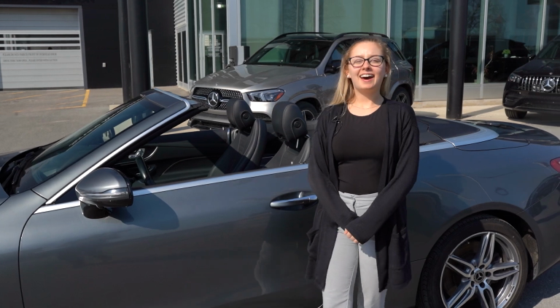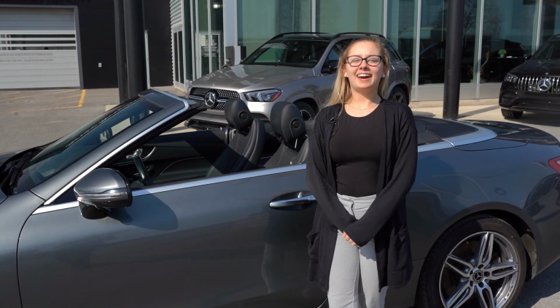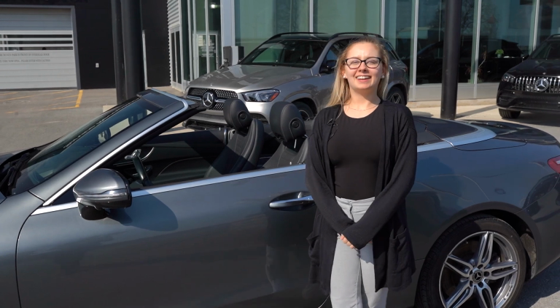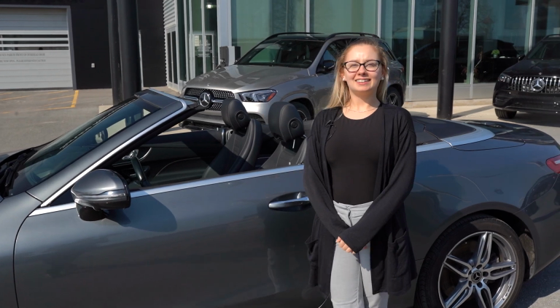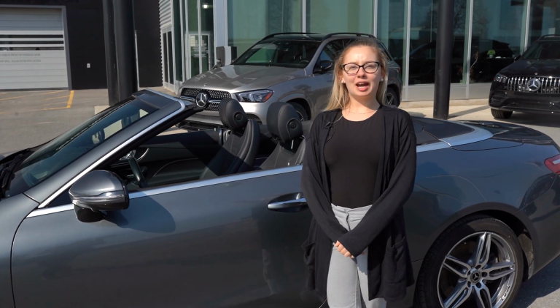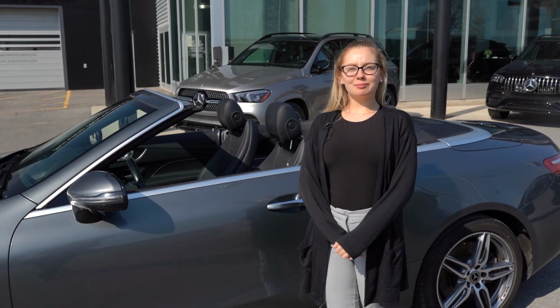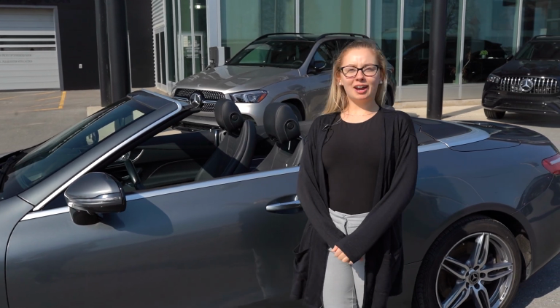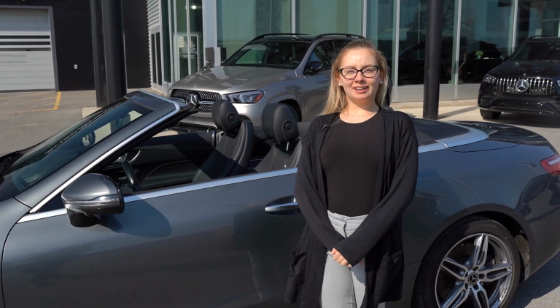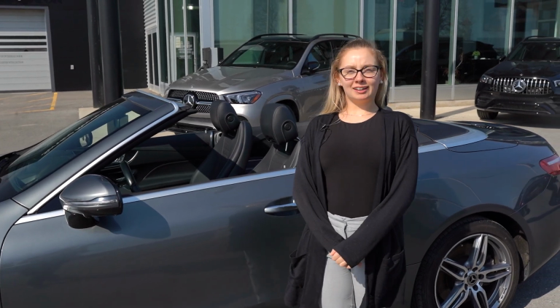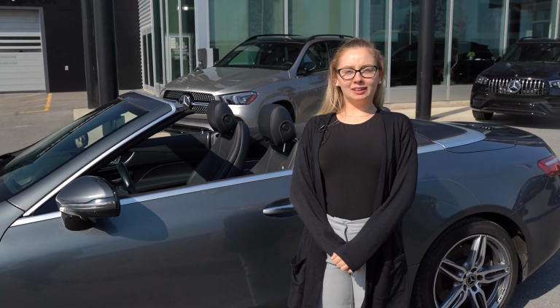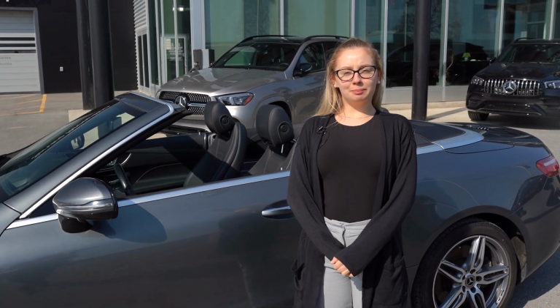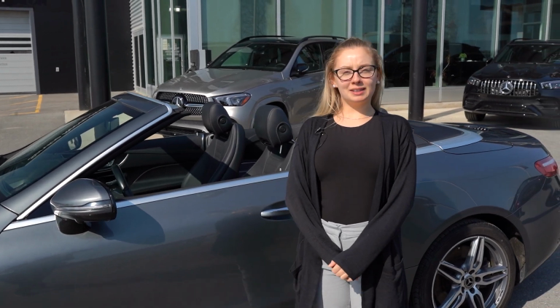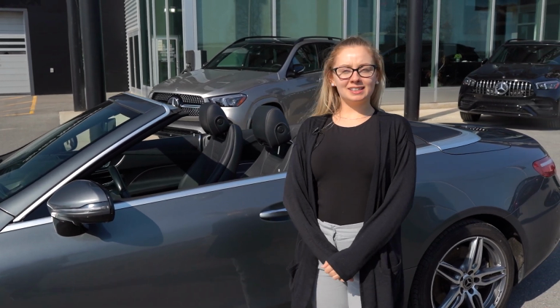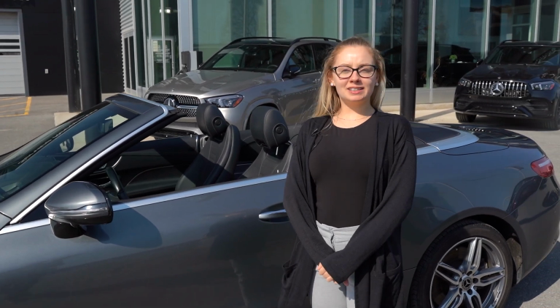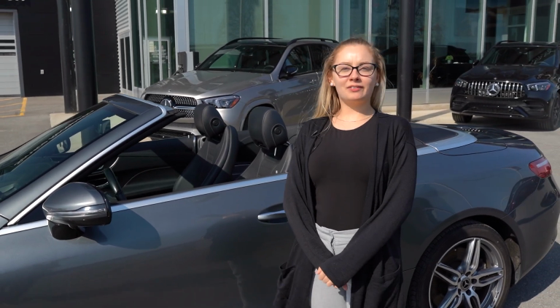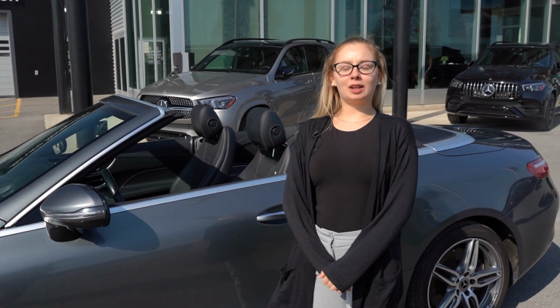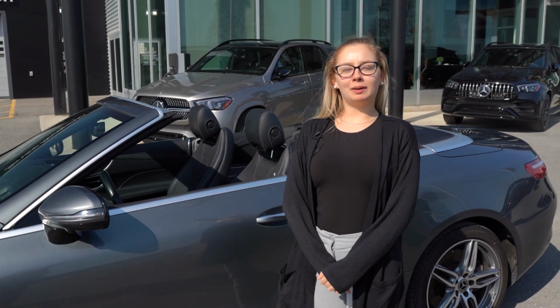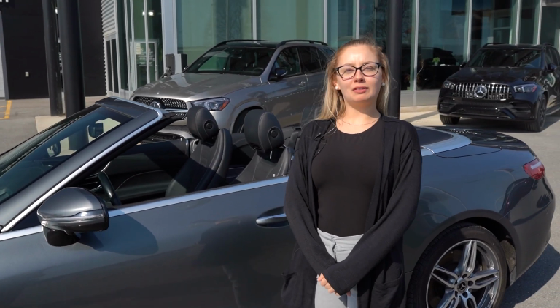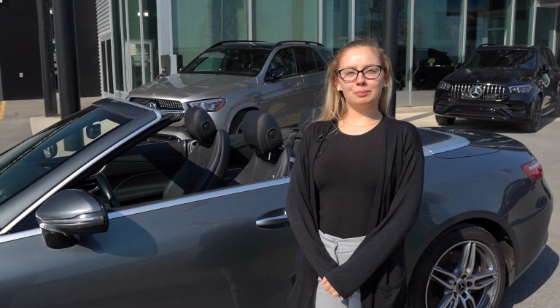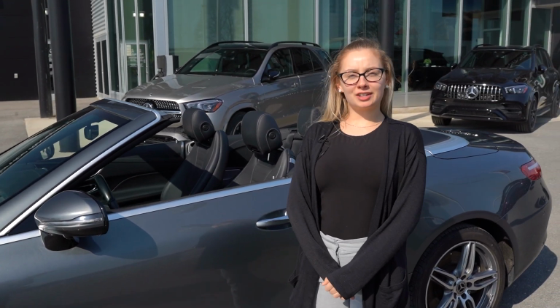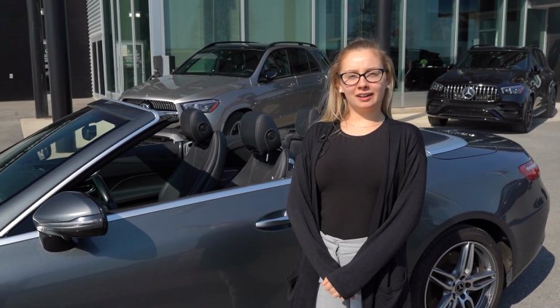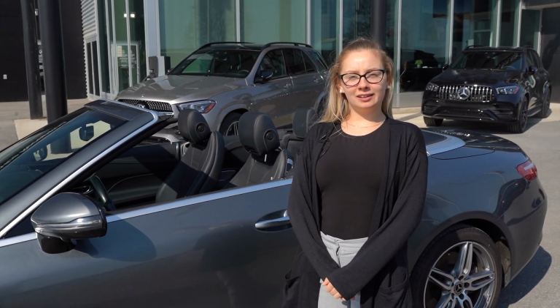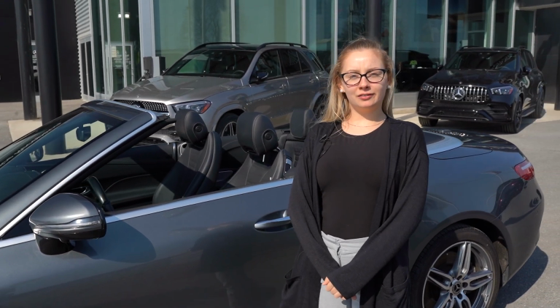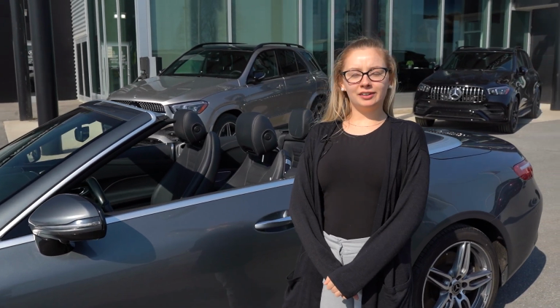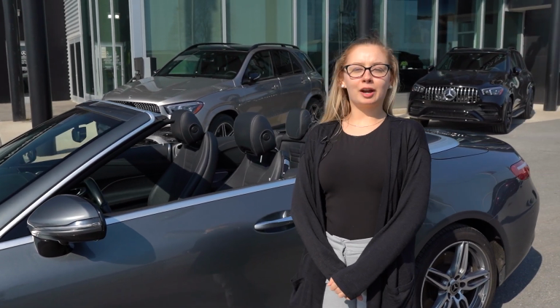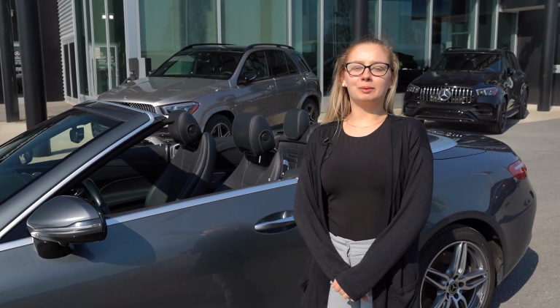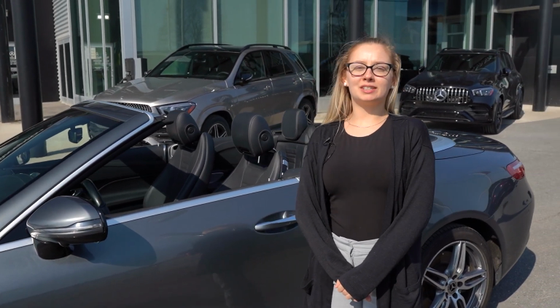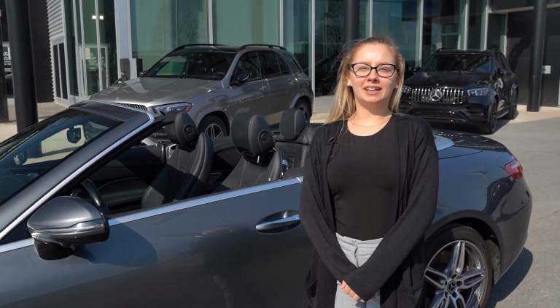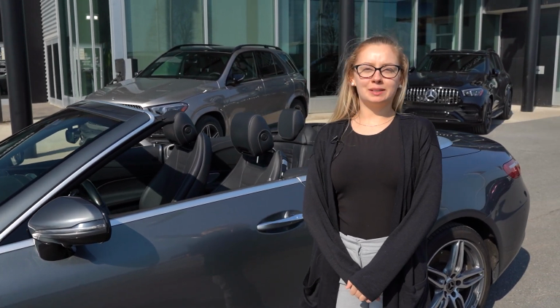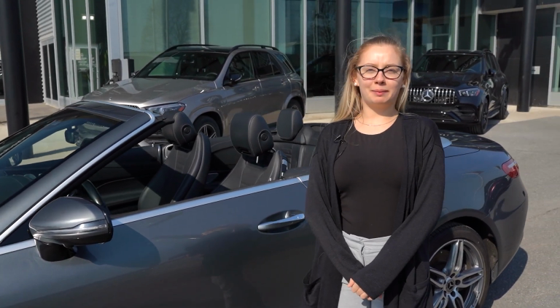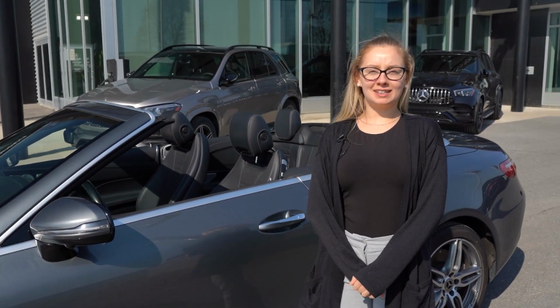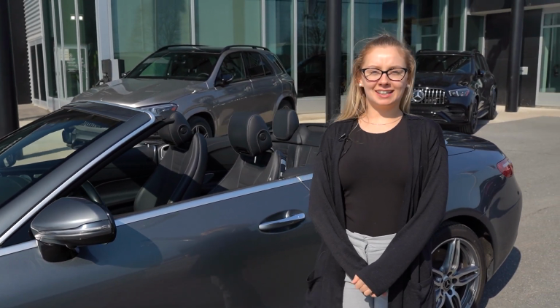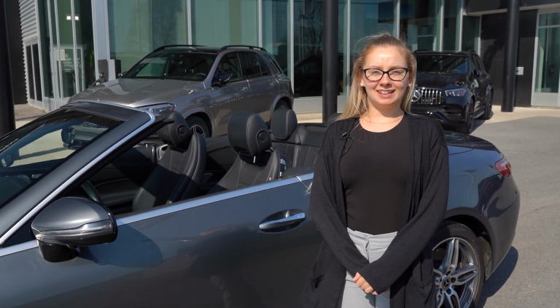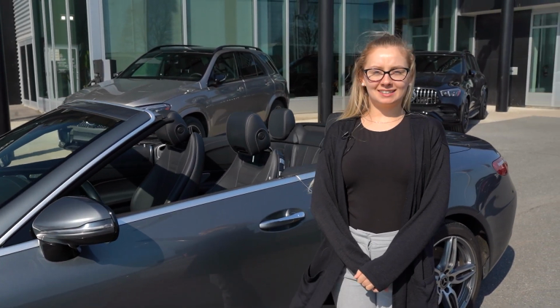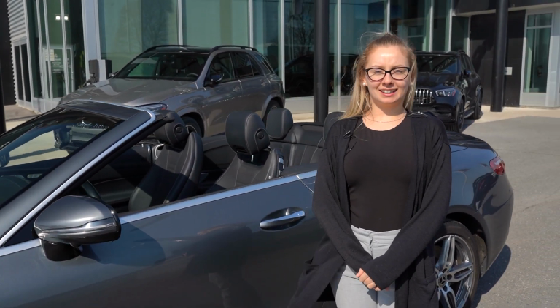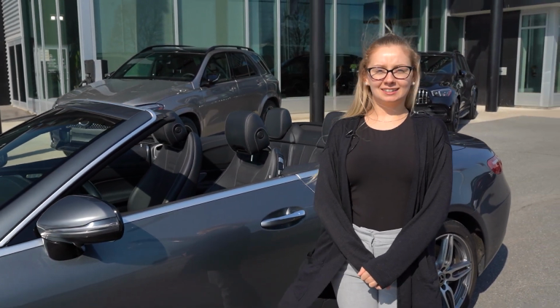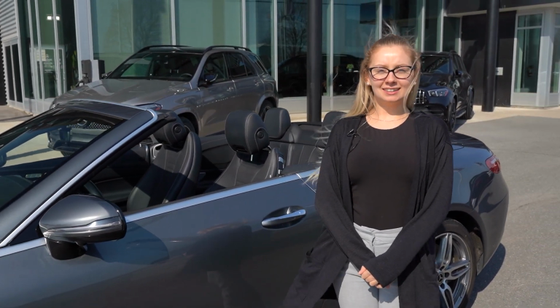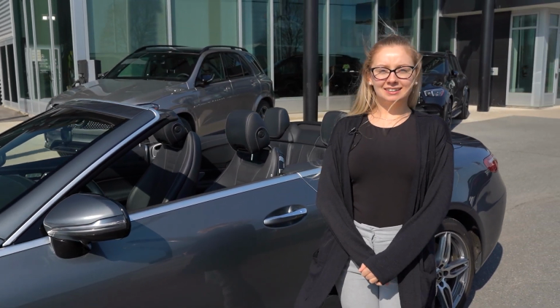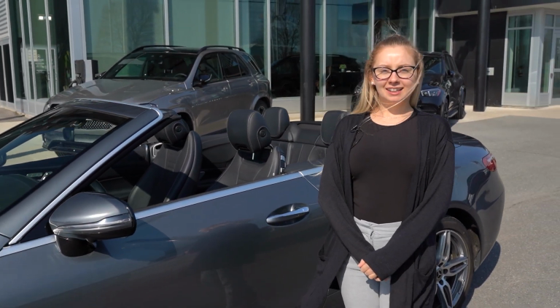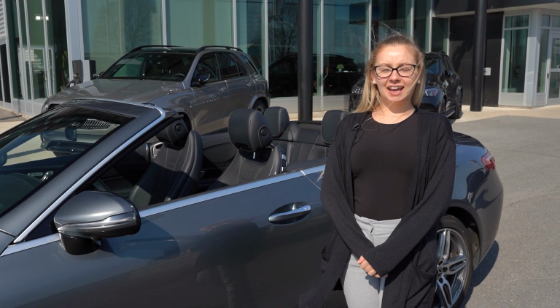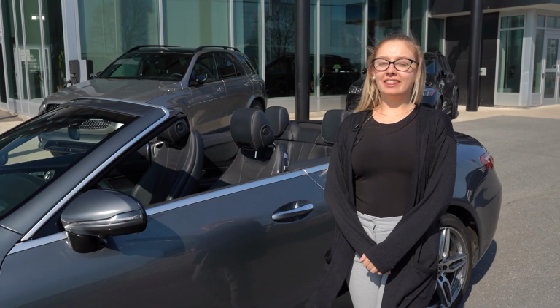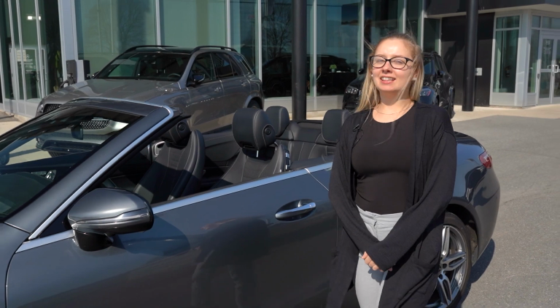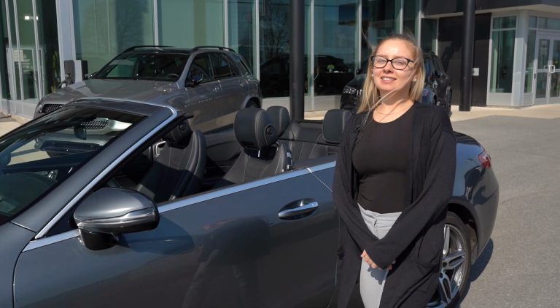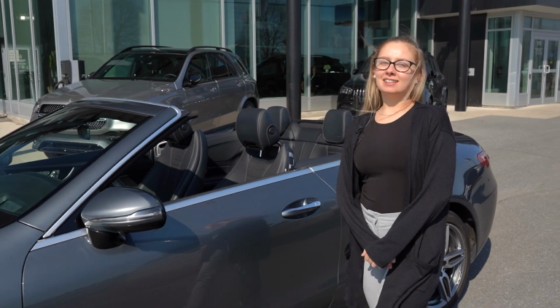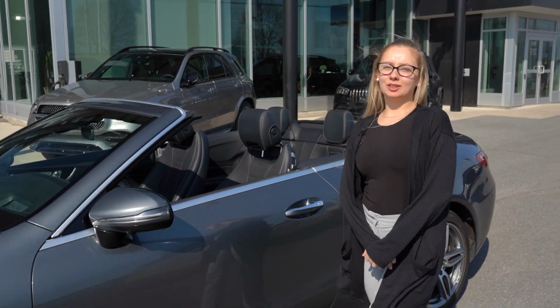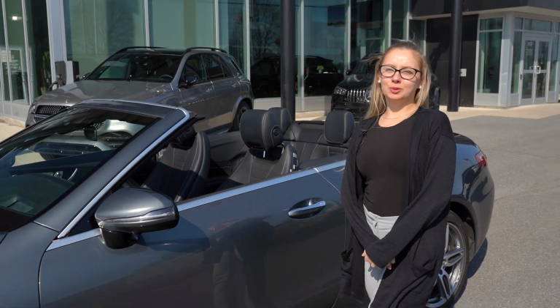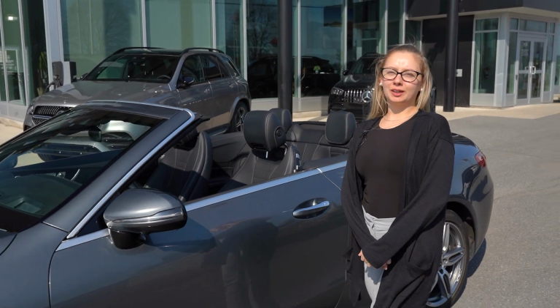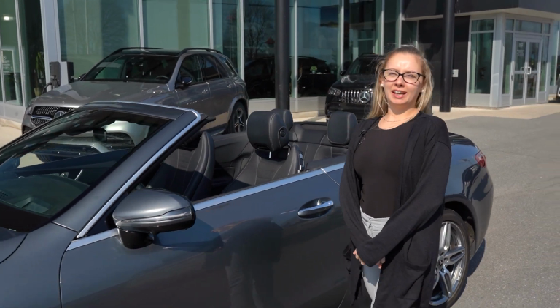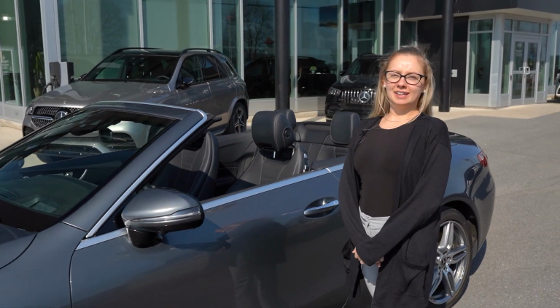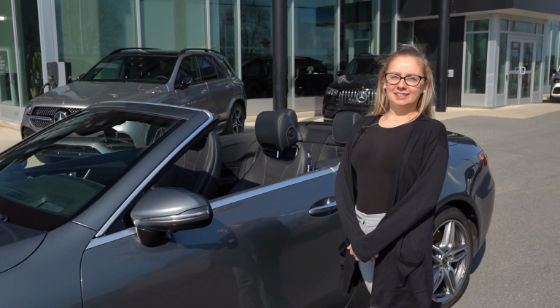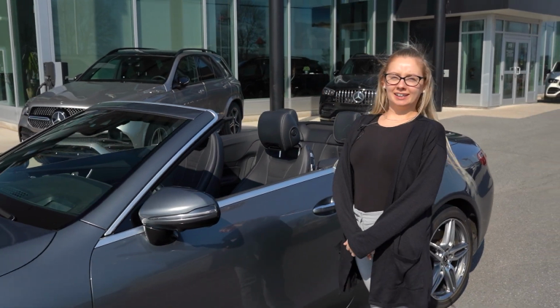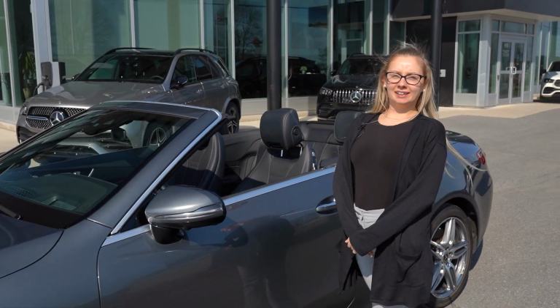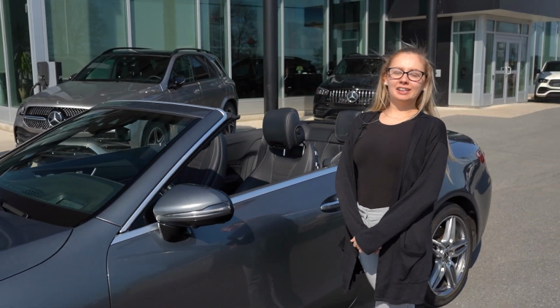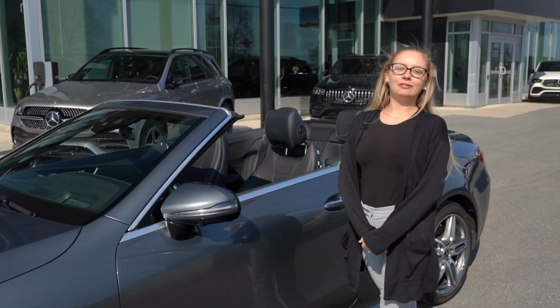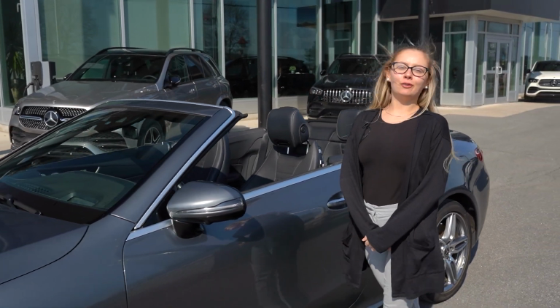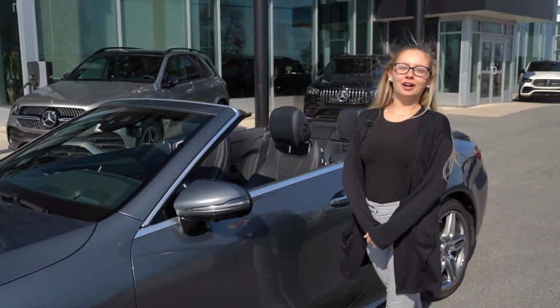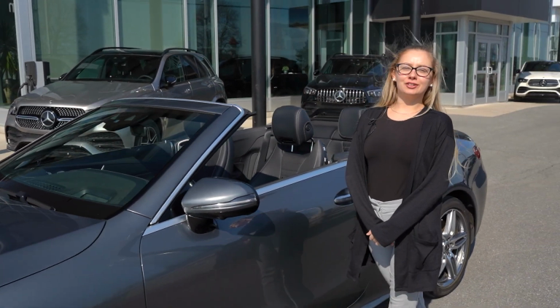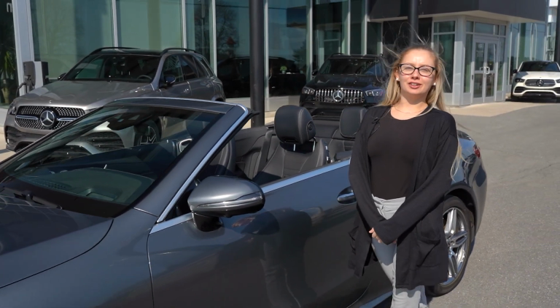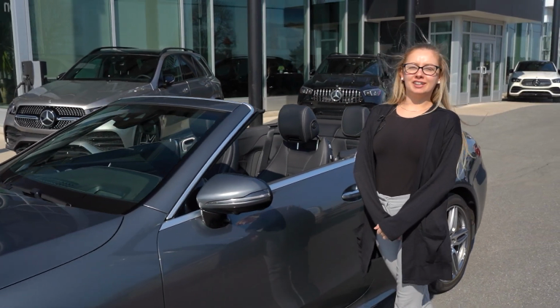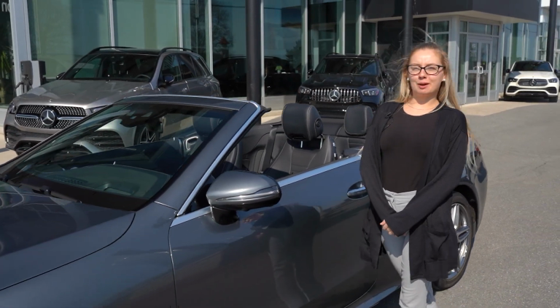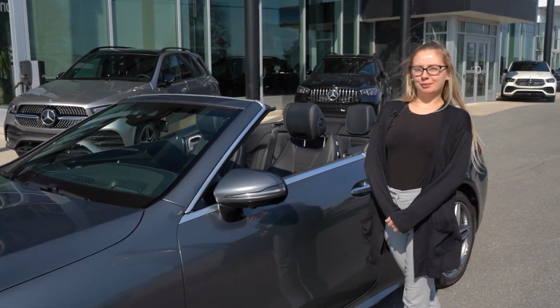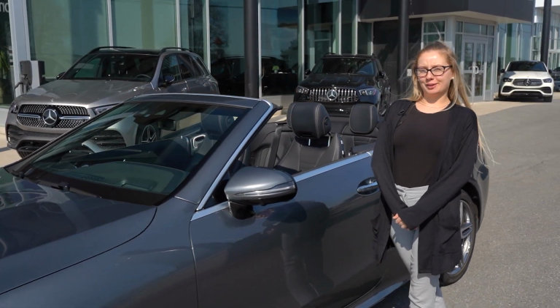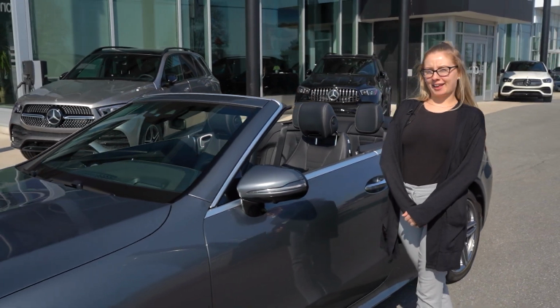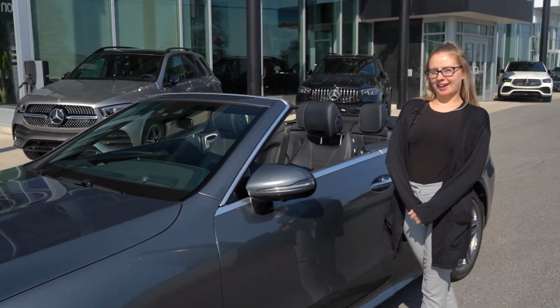Hi, I'm Riley, the Business Development Representative here at Mercedes-Benz Kingston, and this is our 2018 E400 Cabriolet.